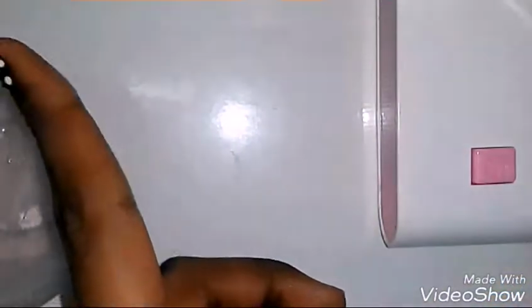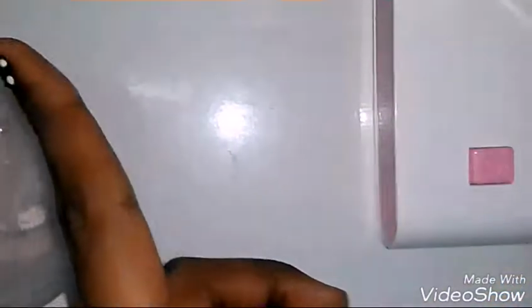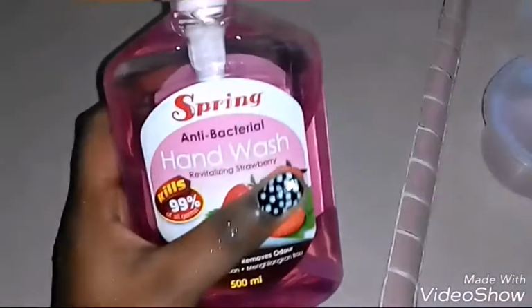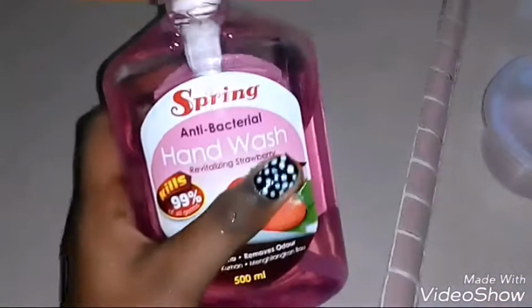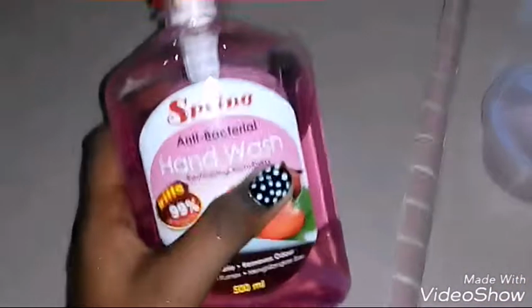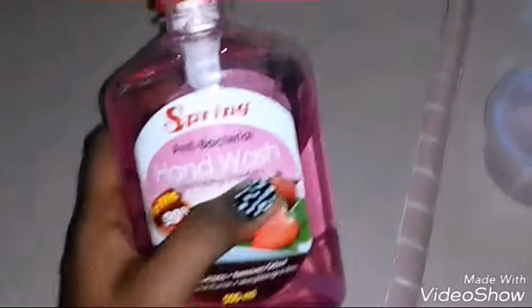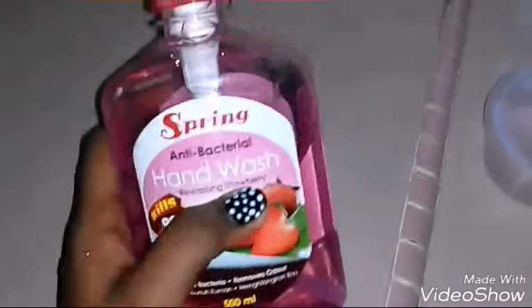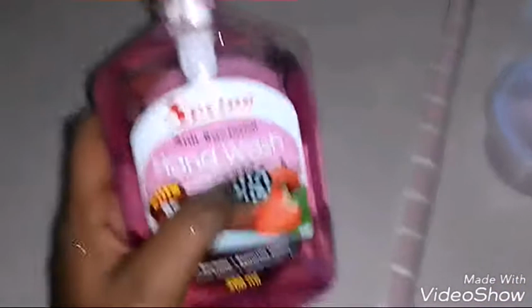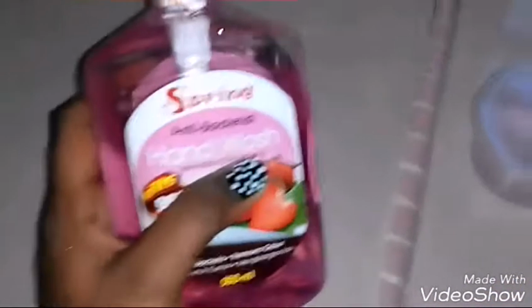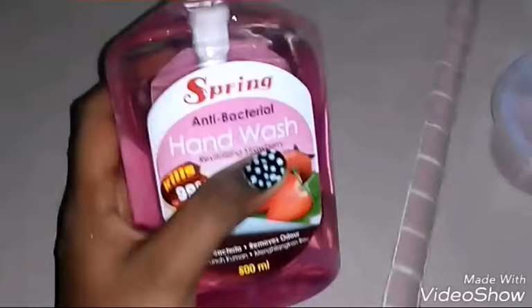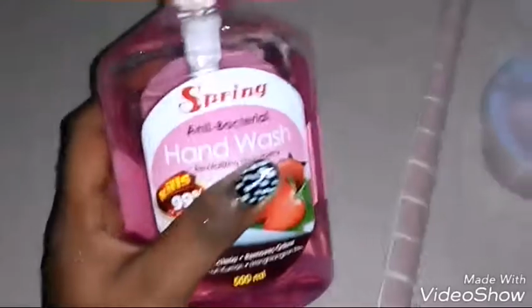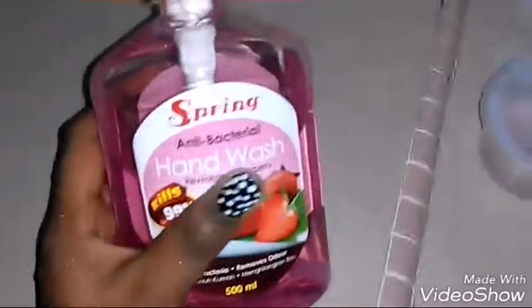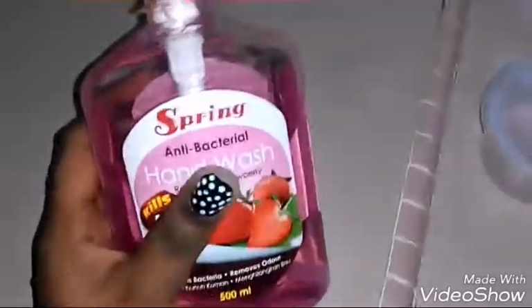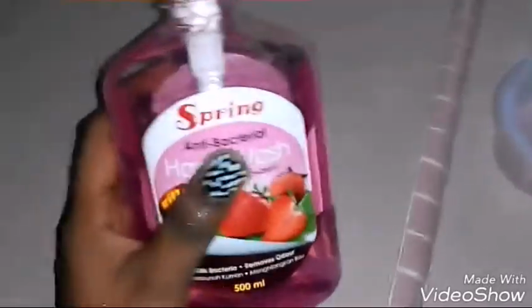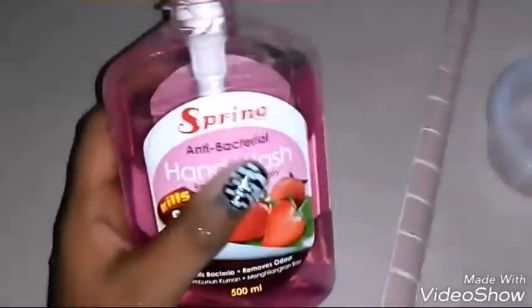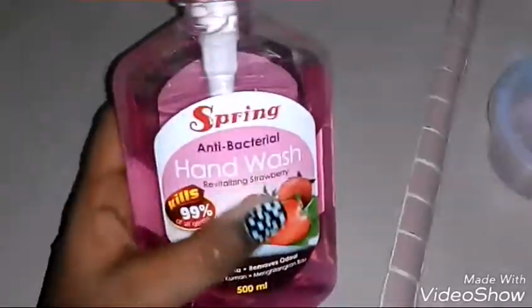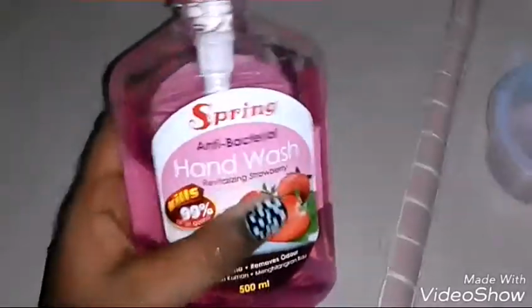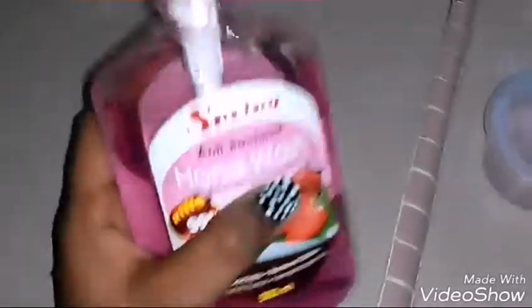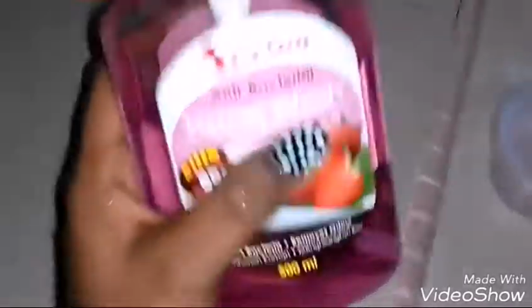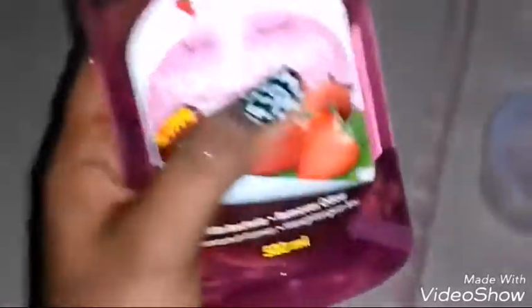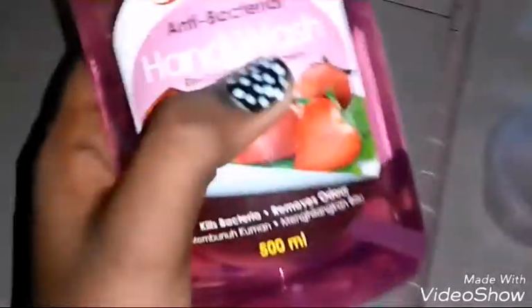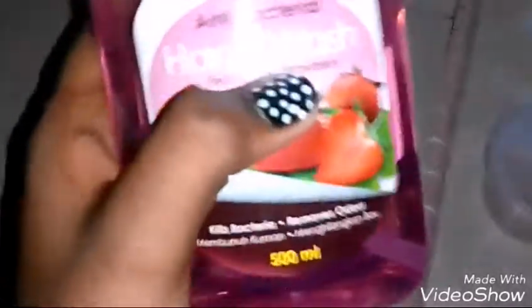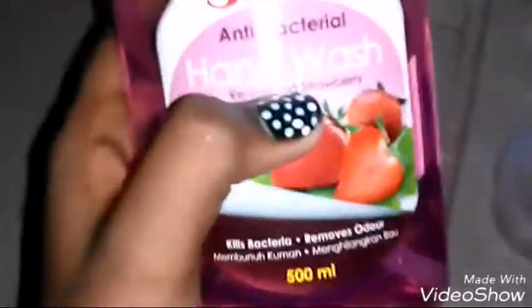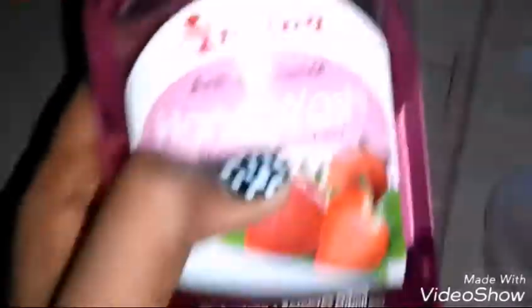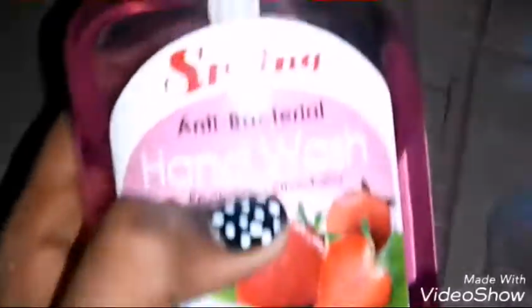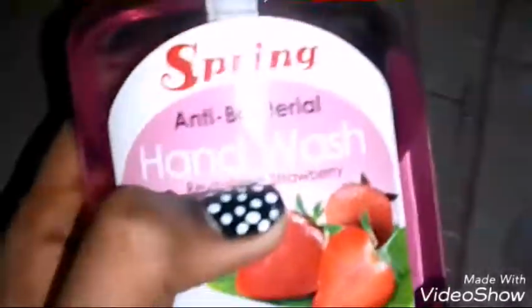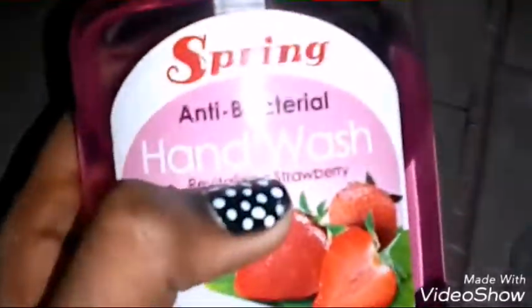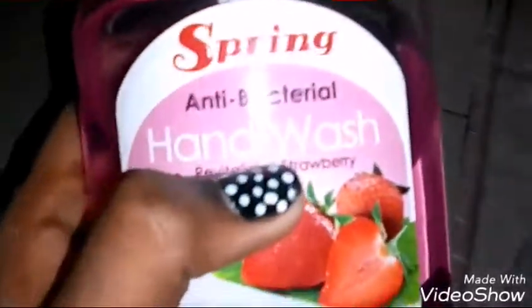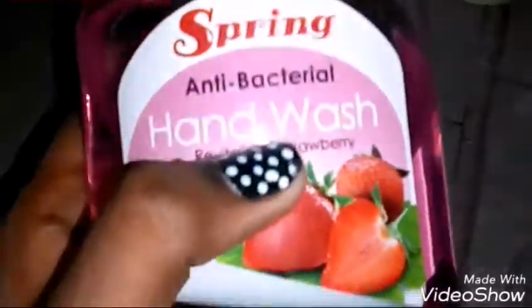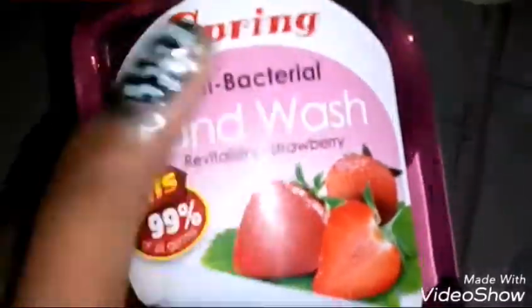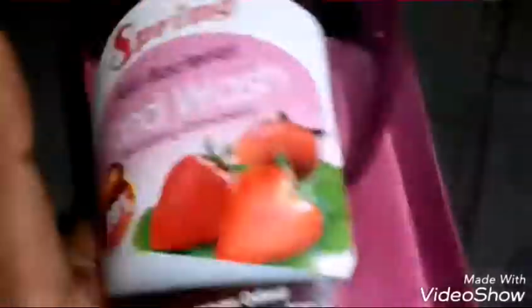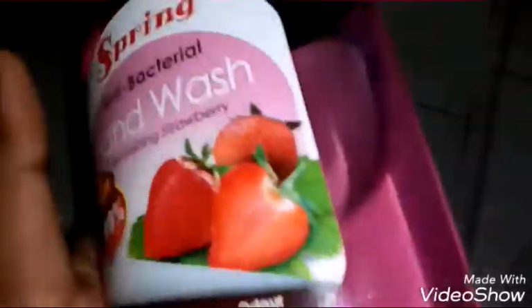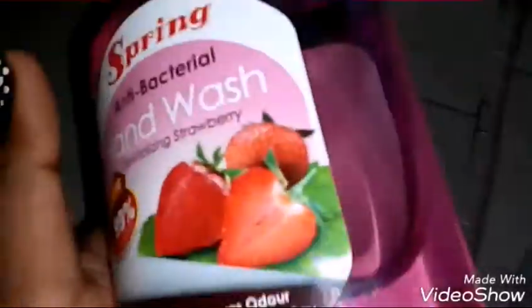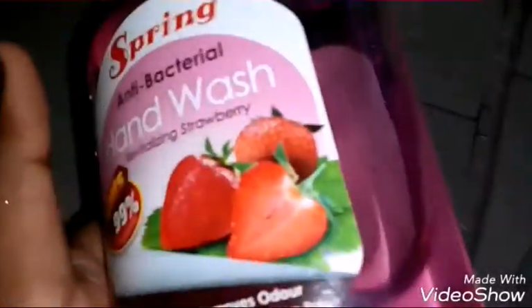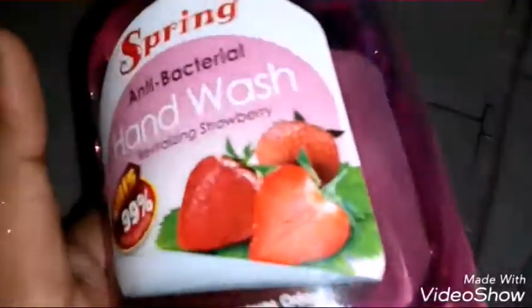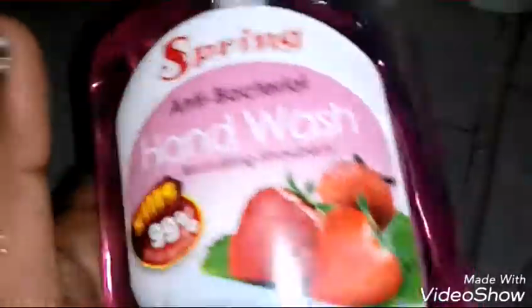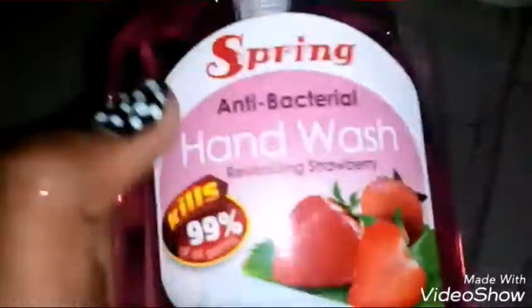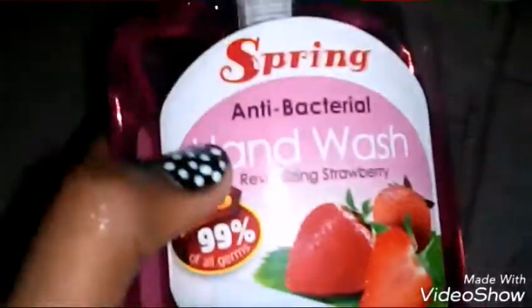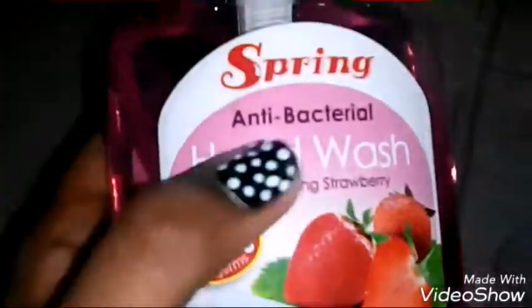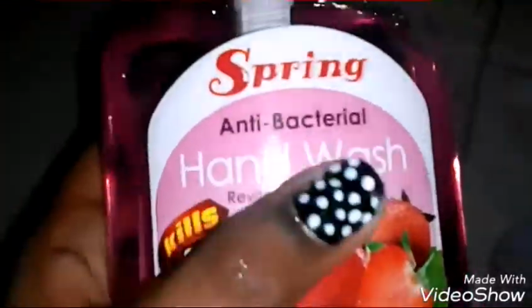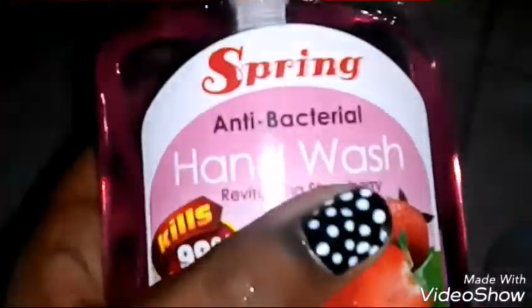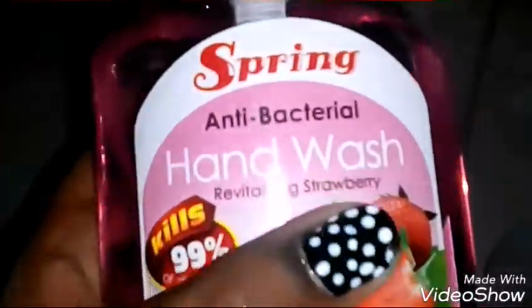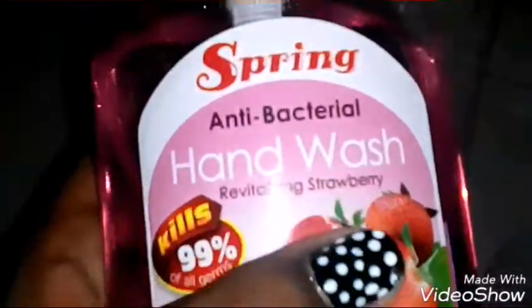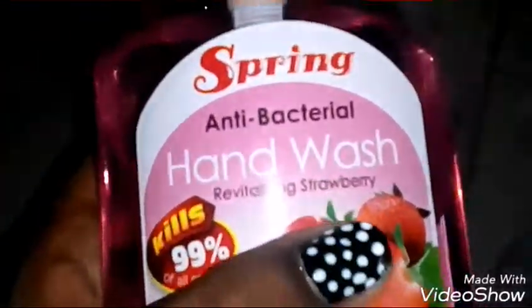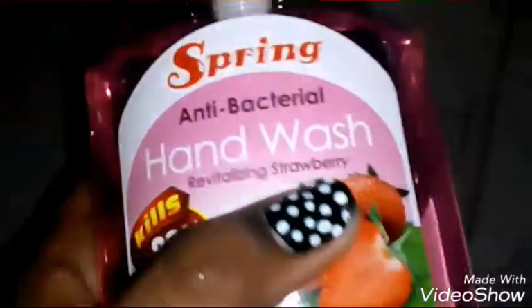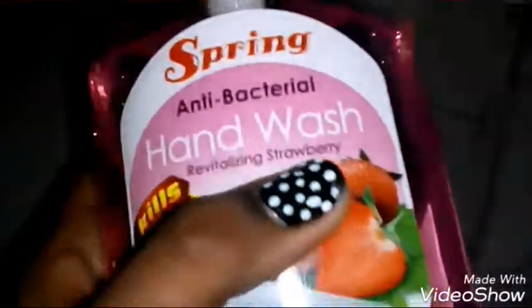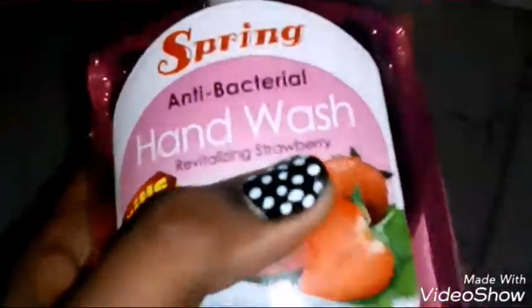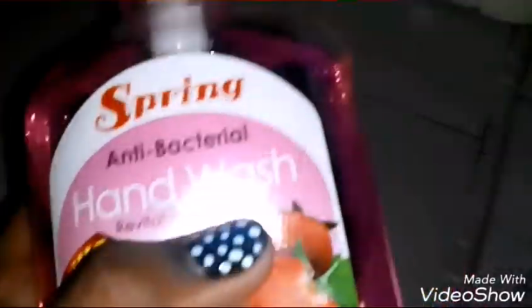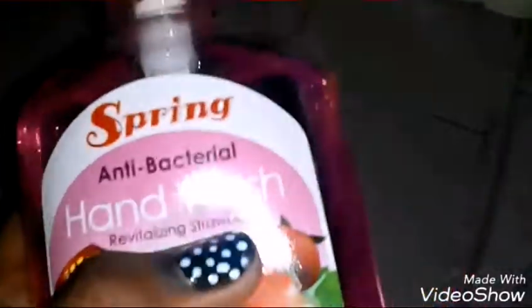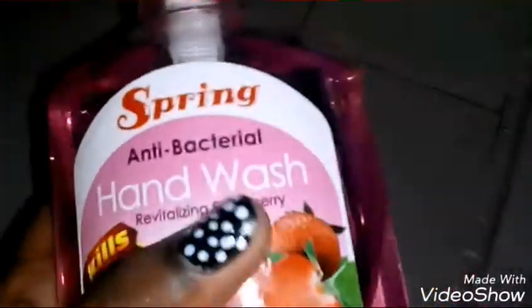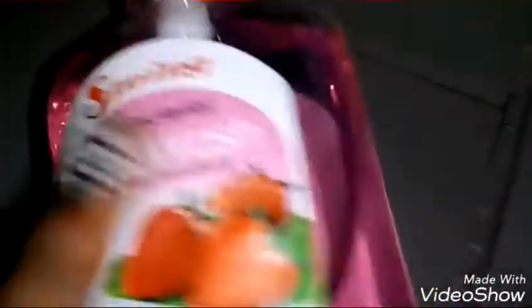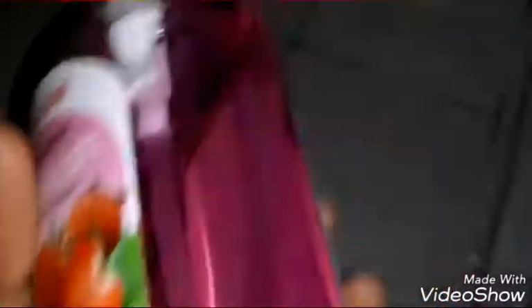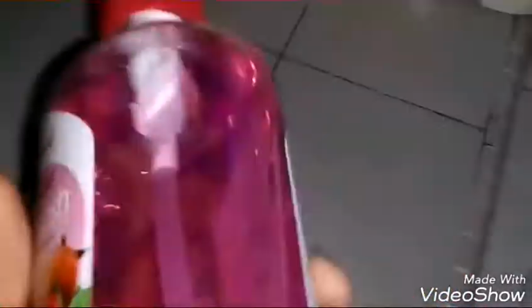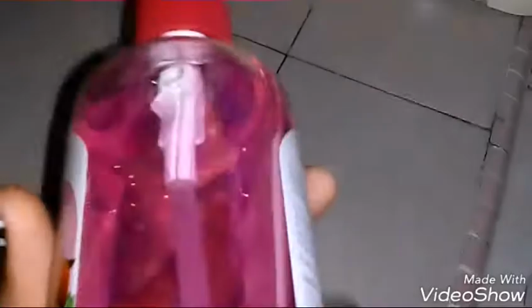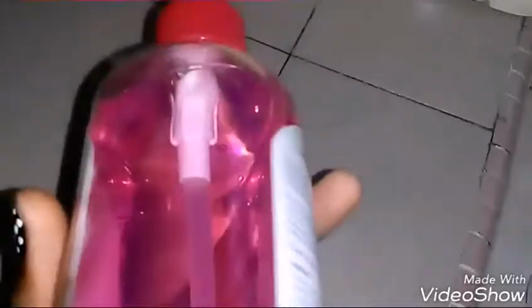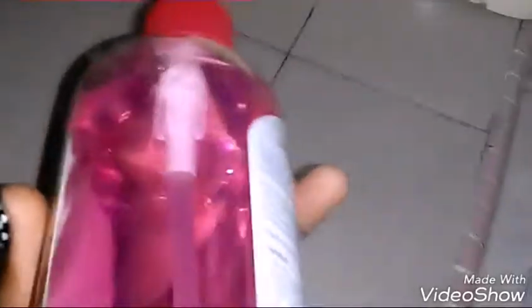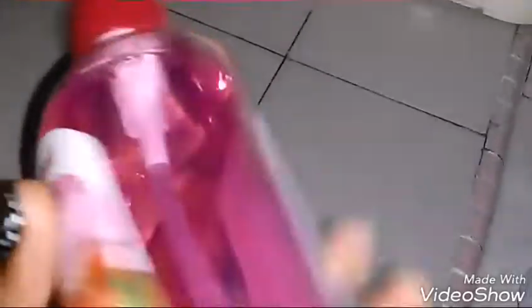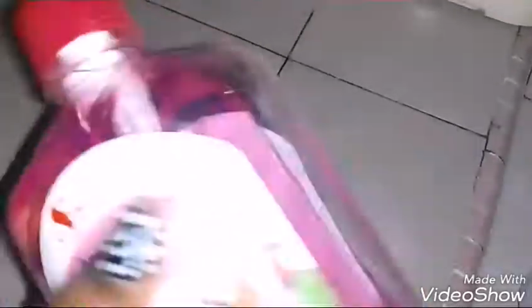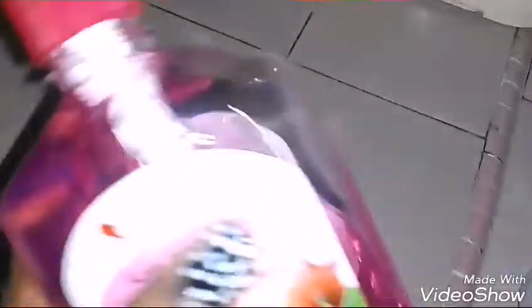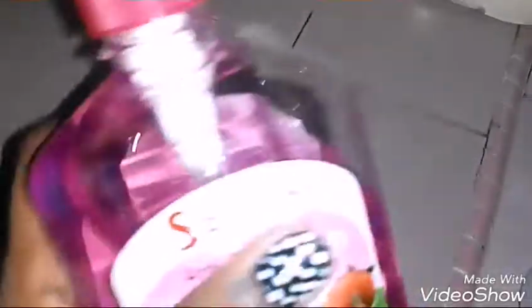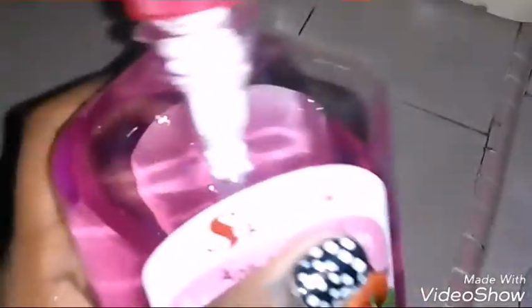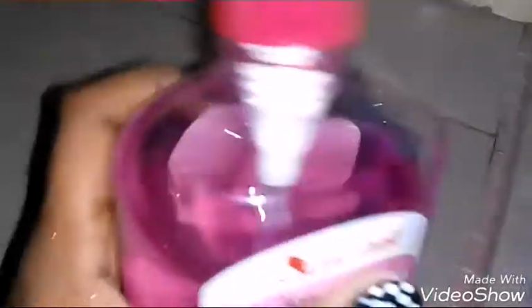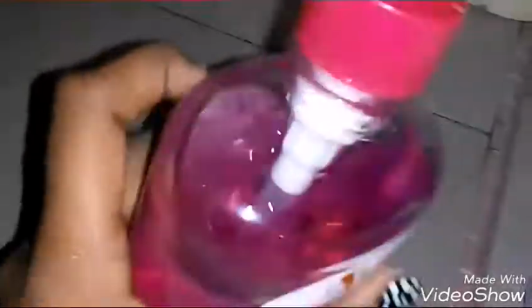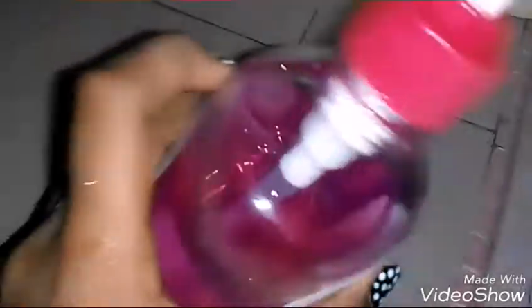I'm using some hand wash — you can use any normal hand wash. I'm using strawberry to give it a nice scent.